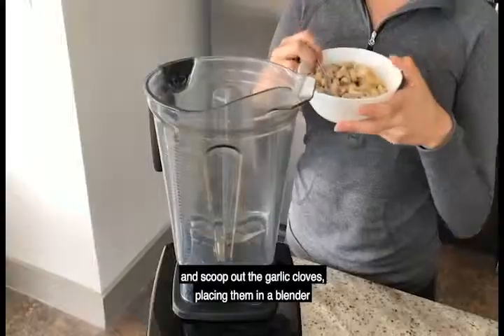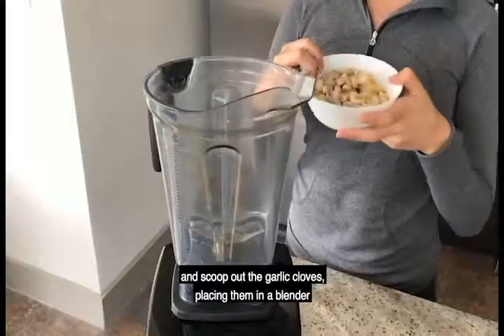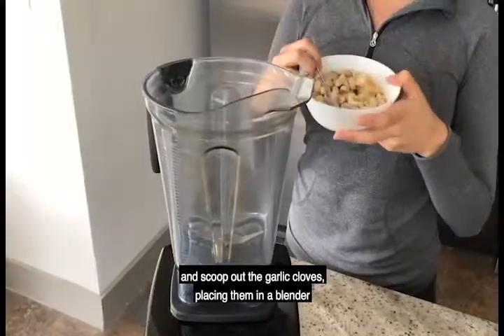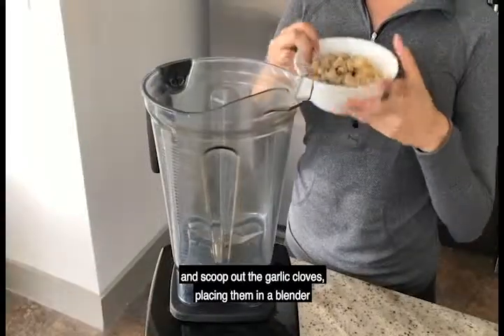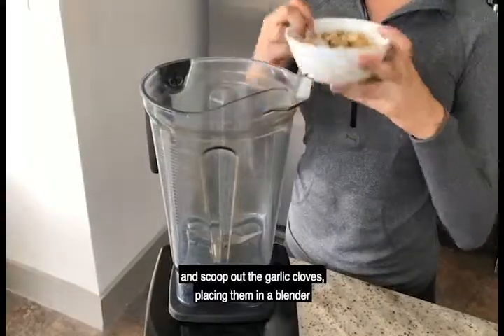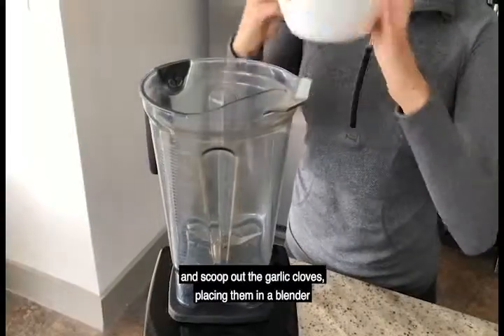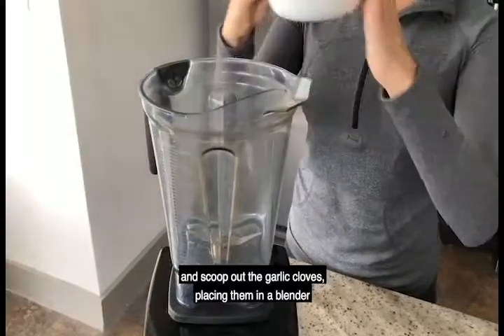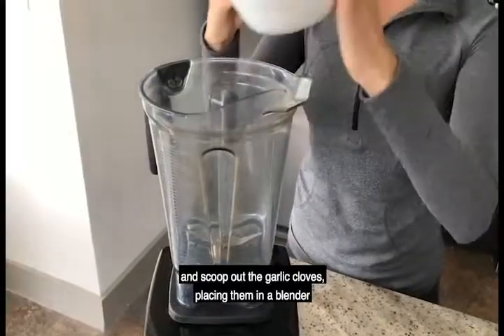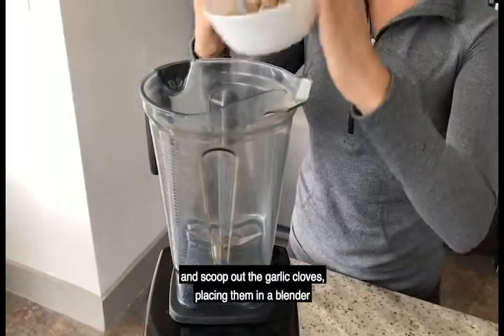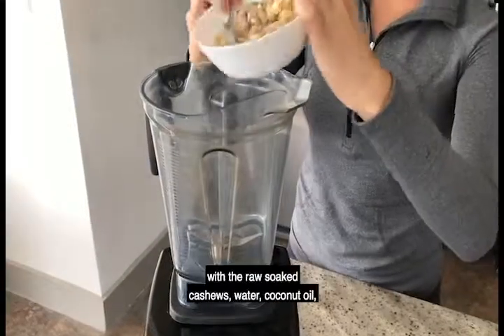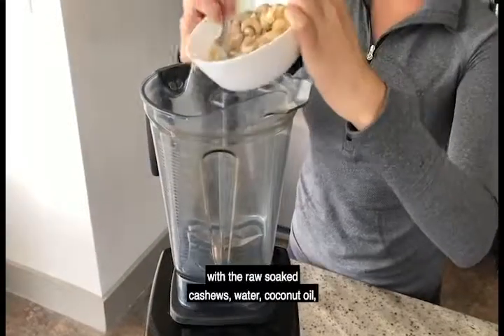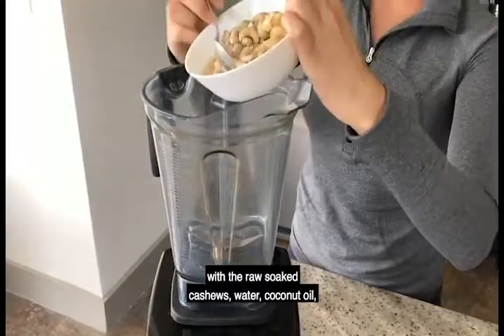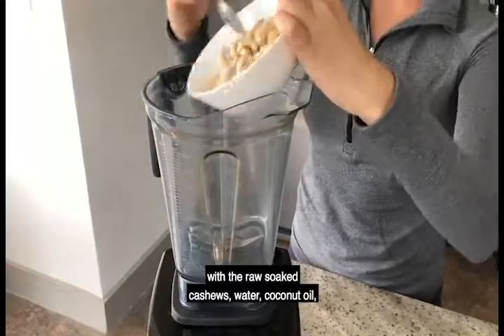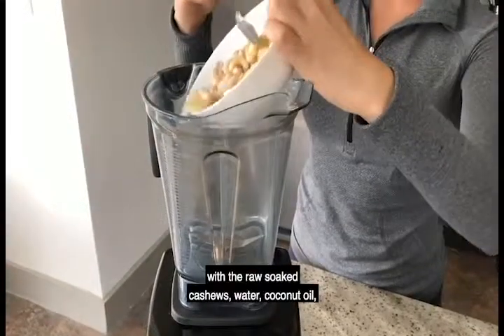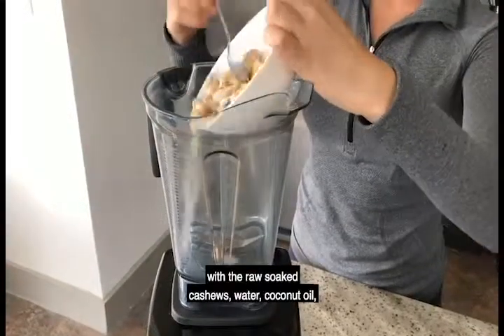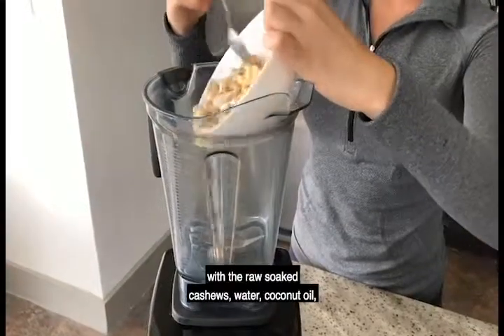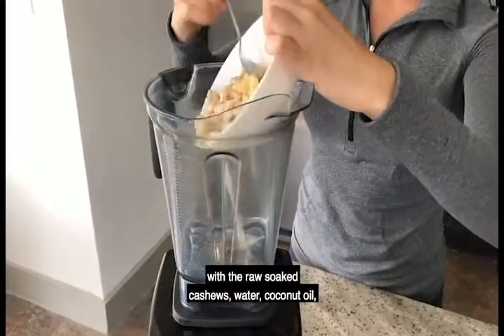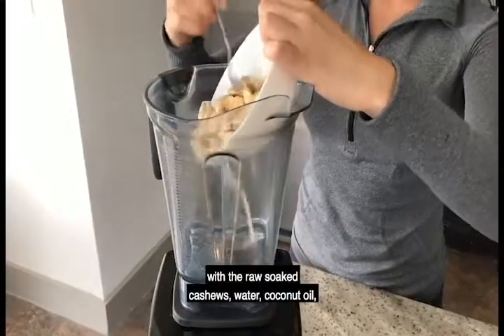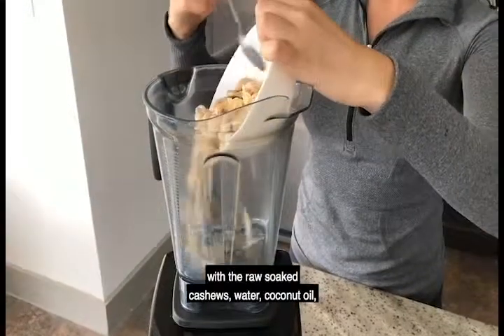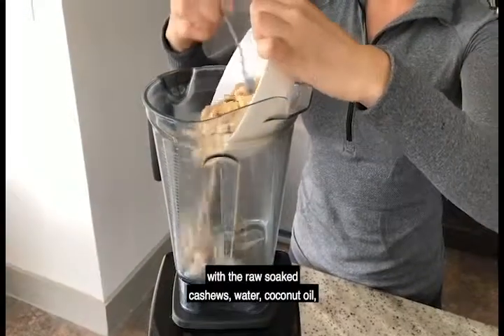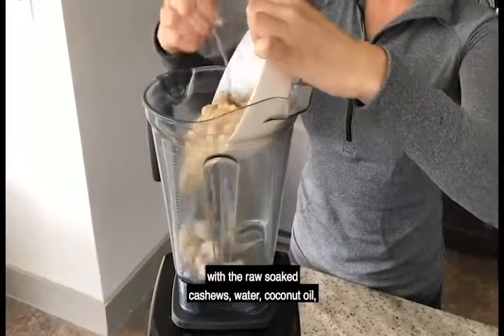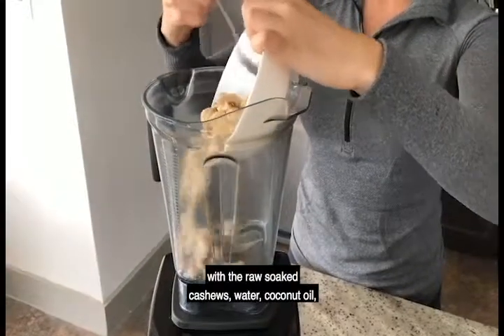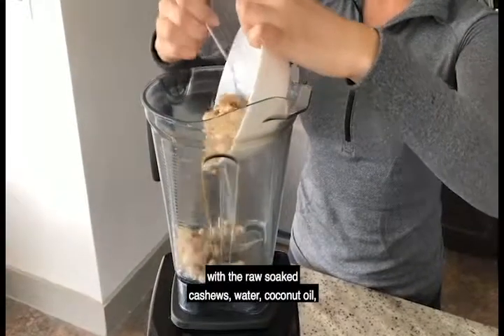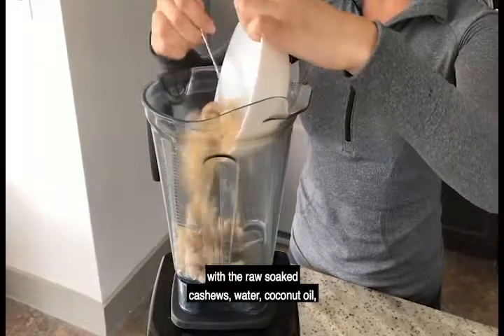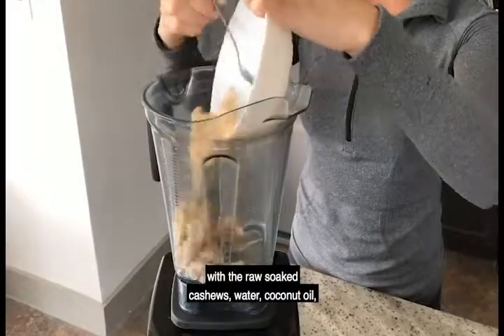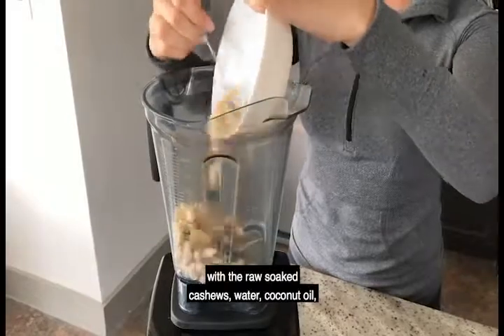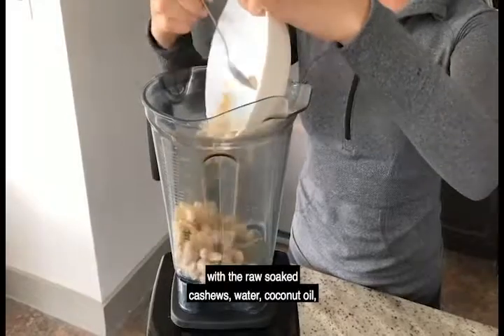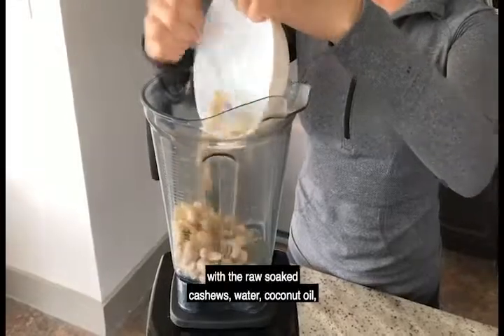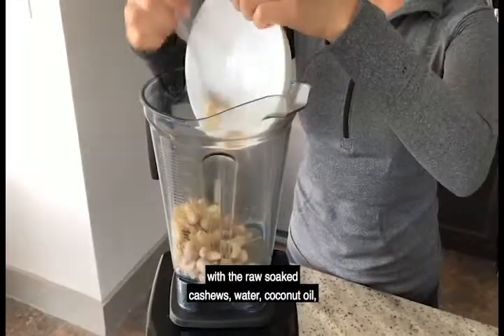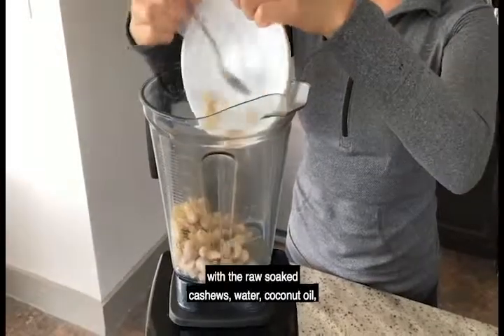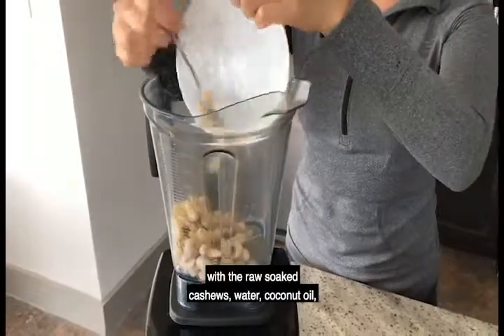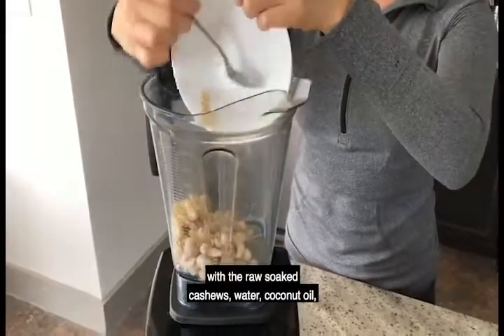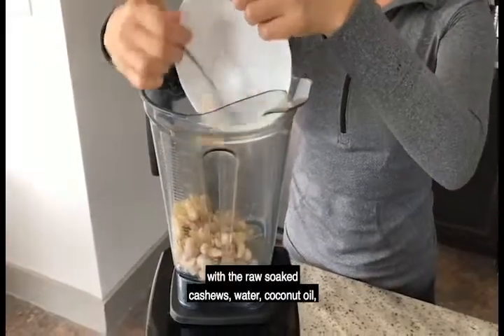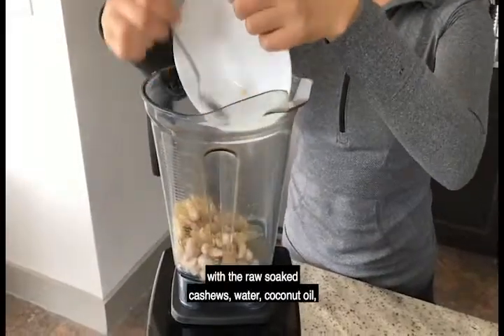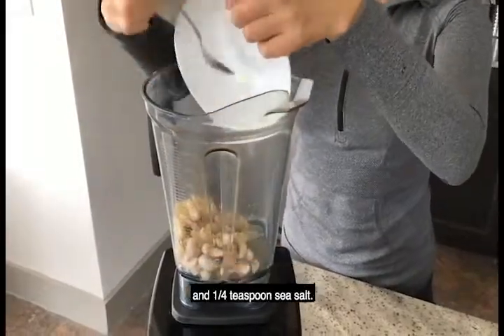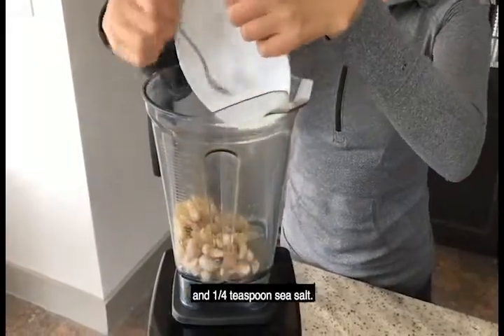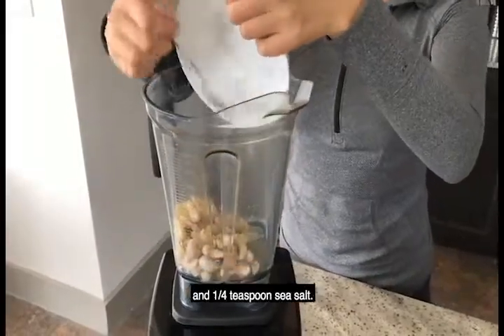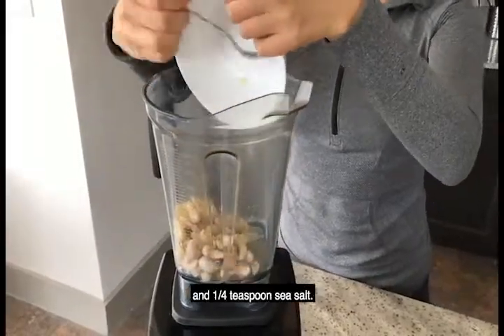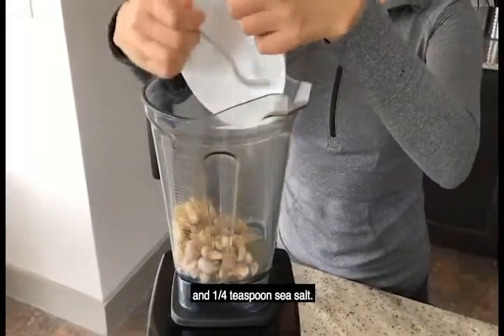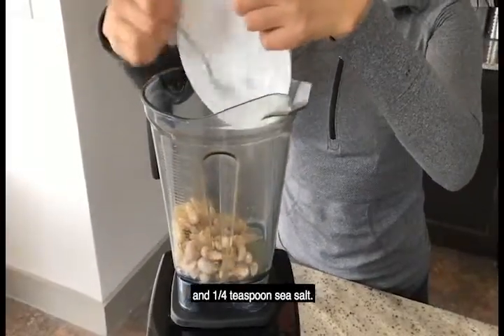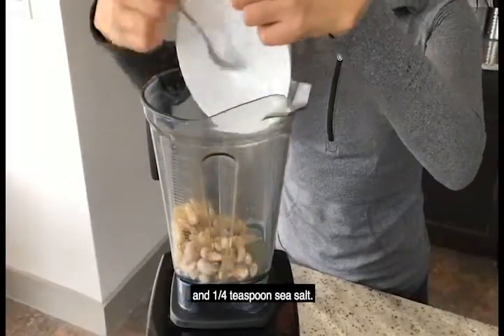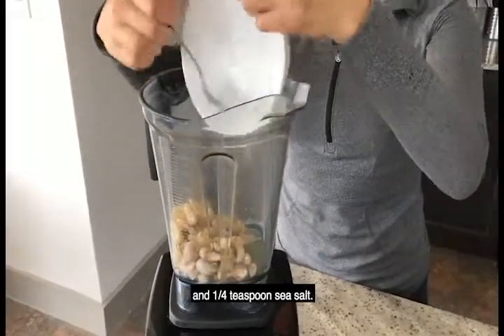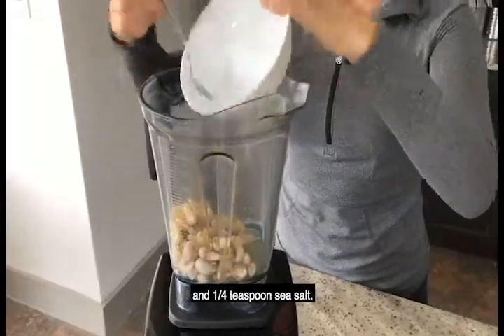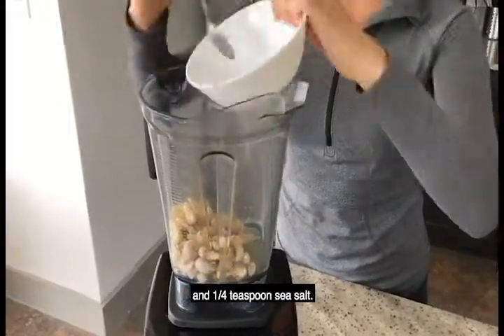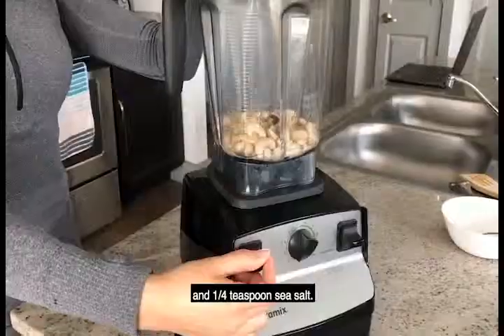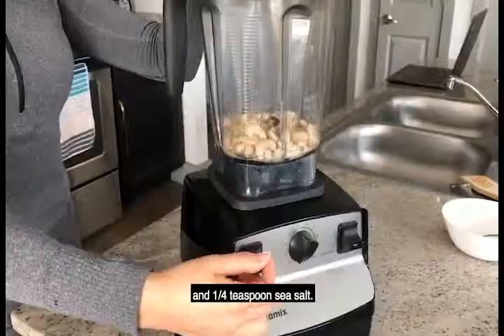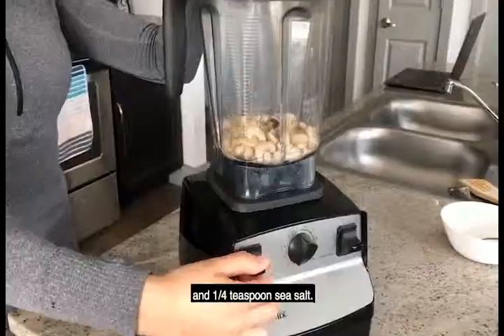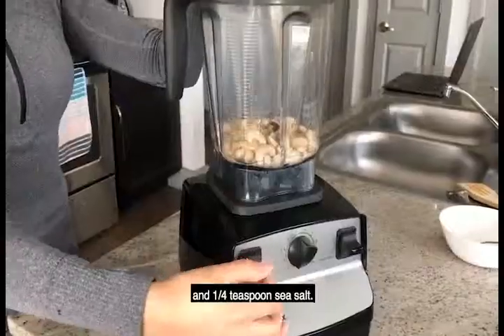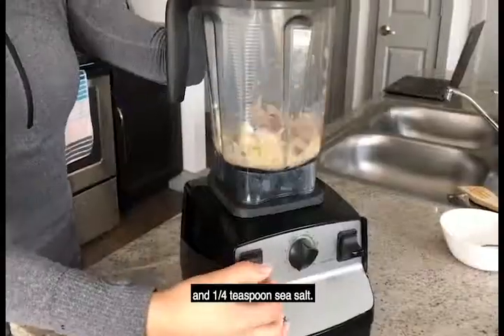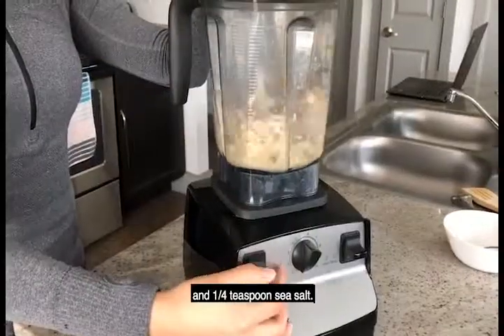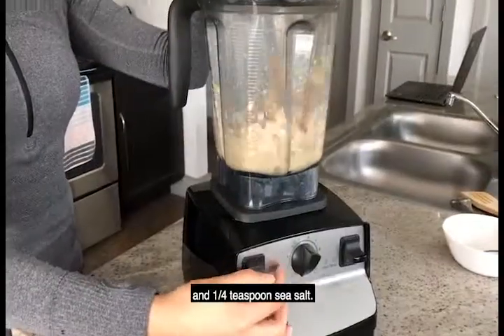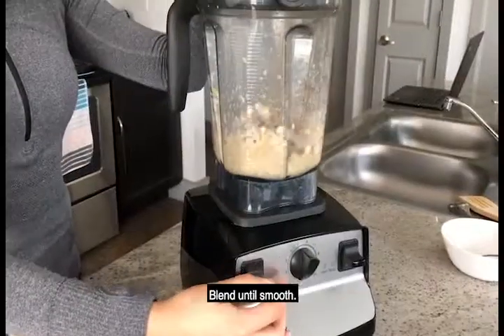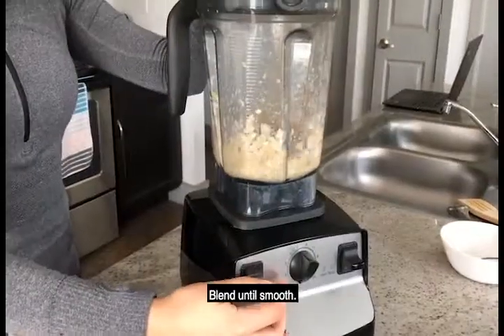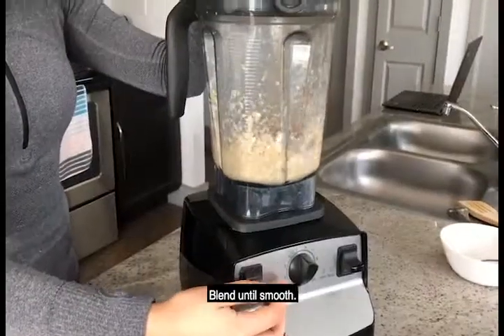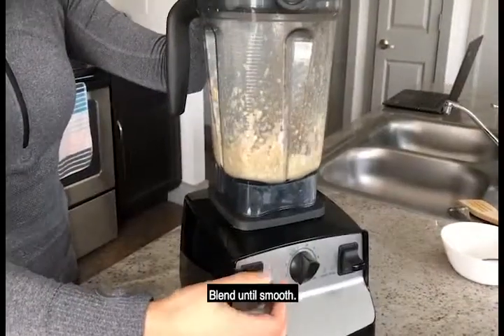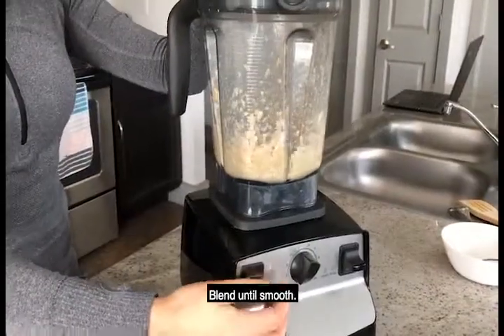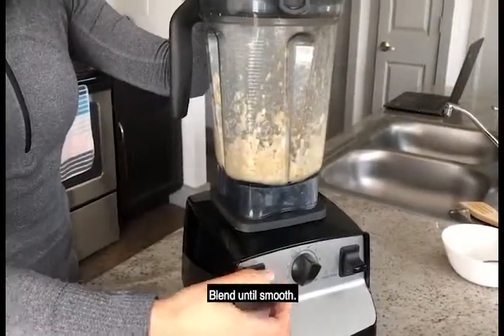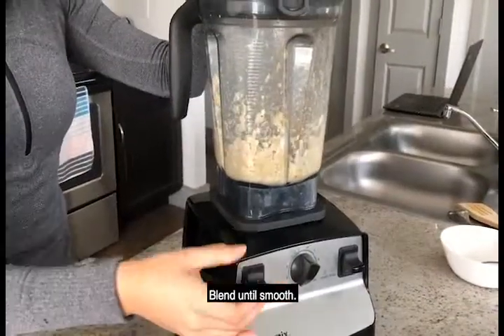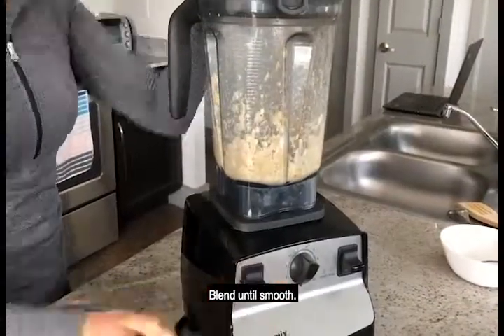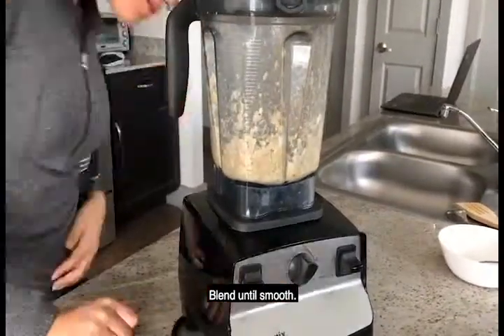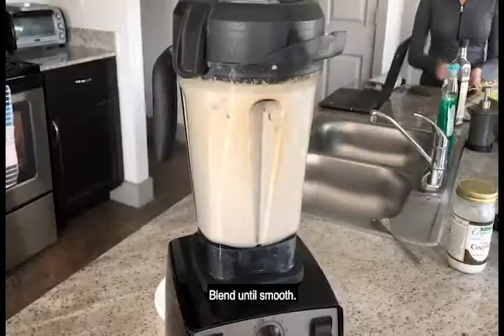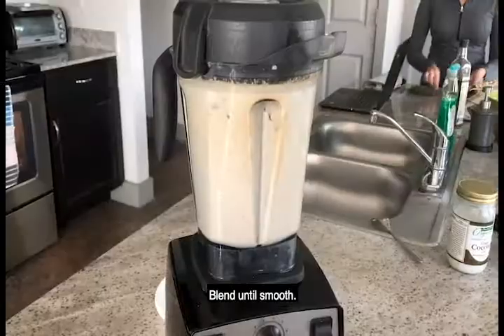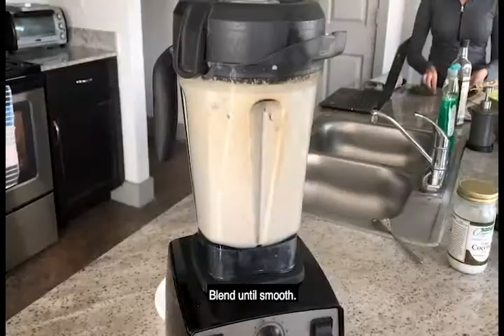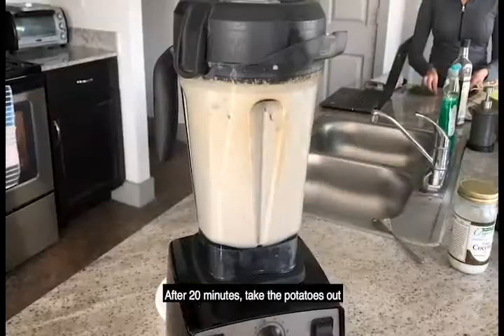Place the garlic cloves in a blender with the raw soaked cashews, water, coconut oil, and 1/4 teaspoon sea salt. Blend until smooth.